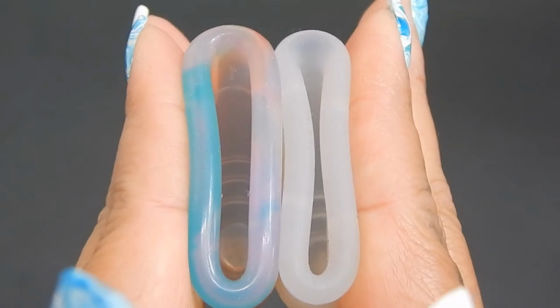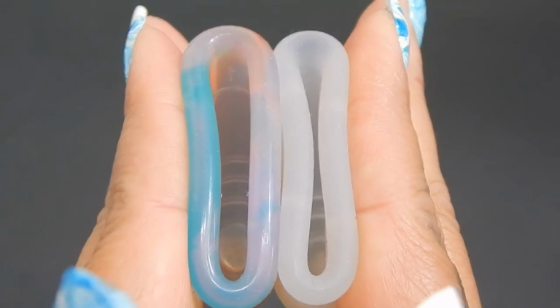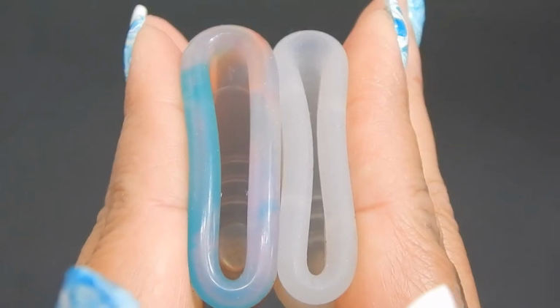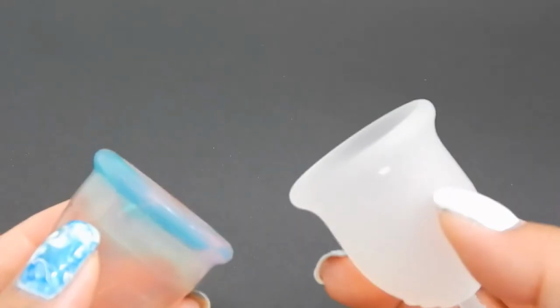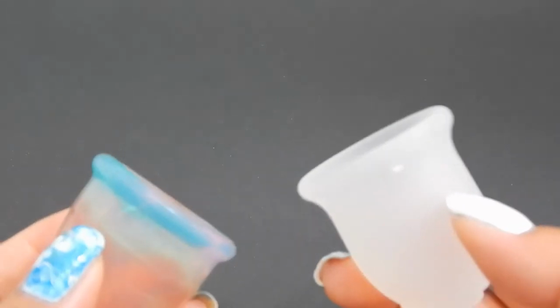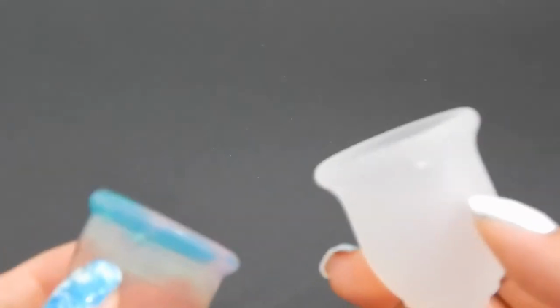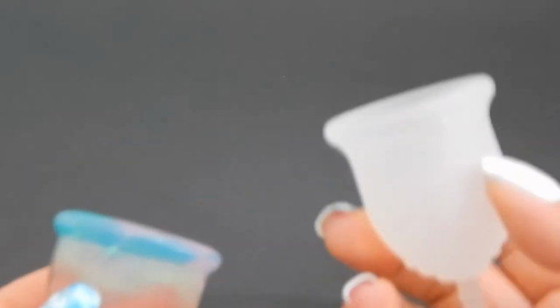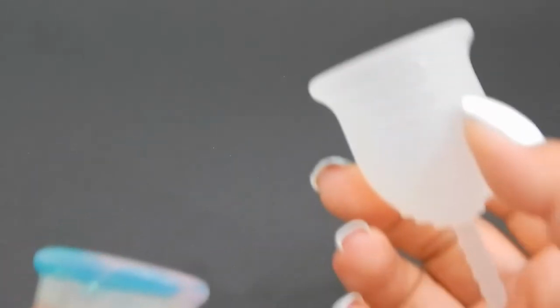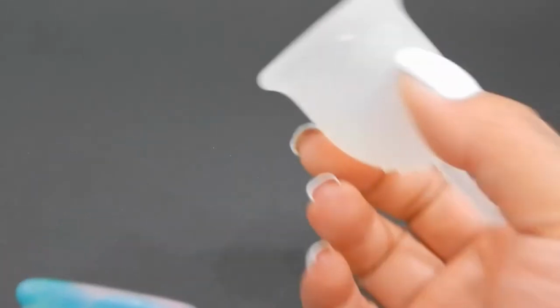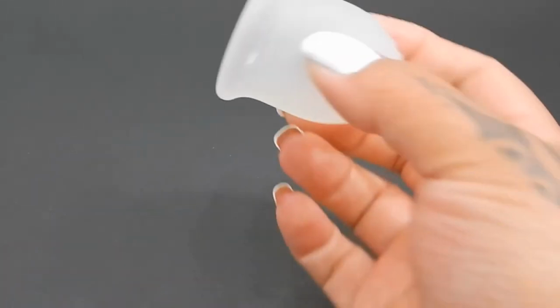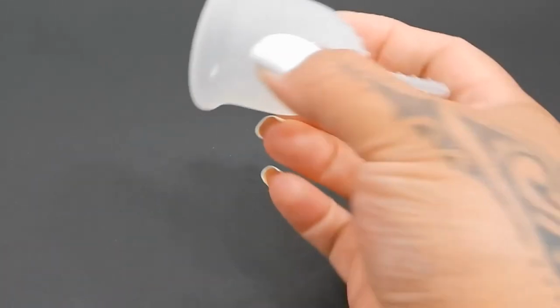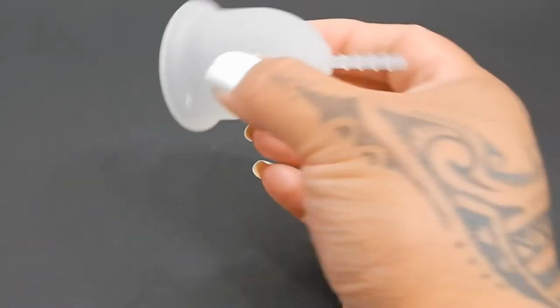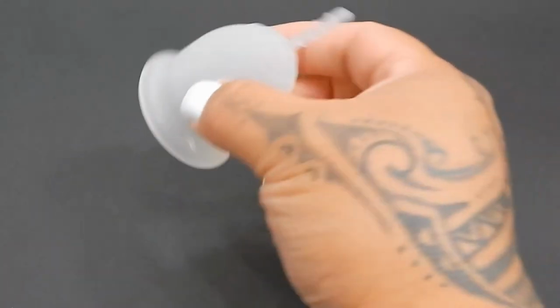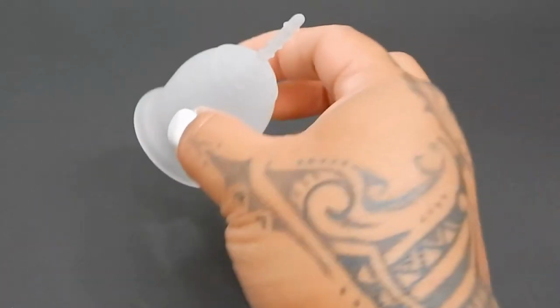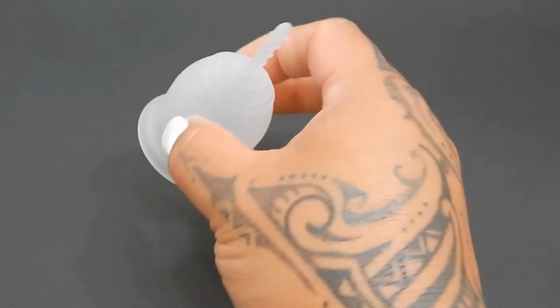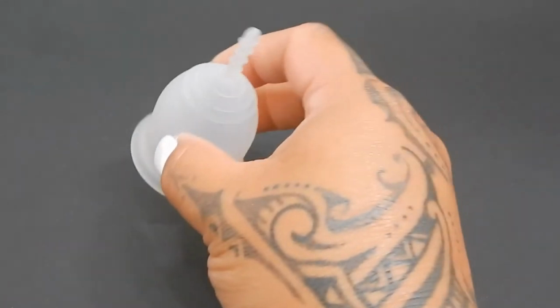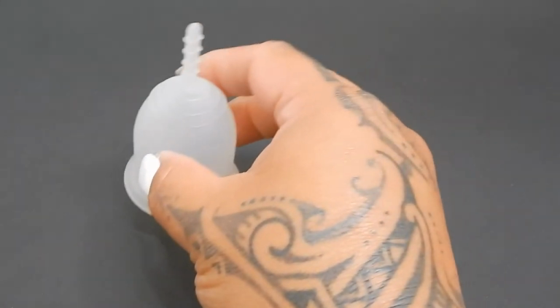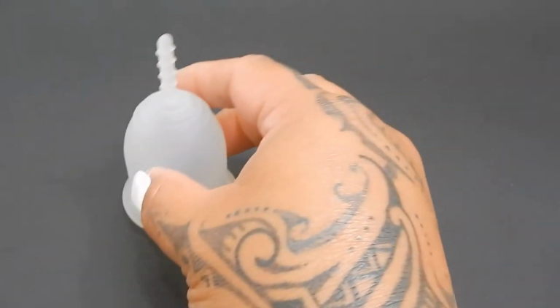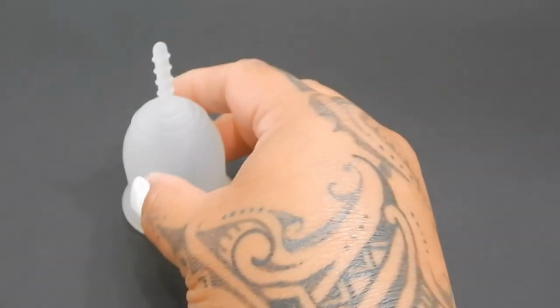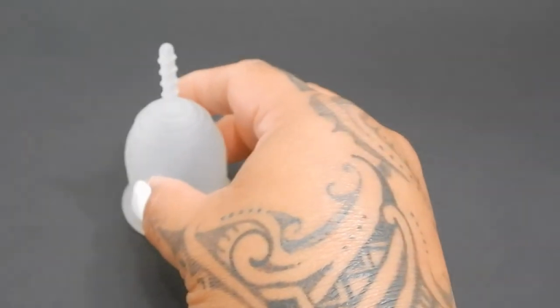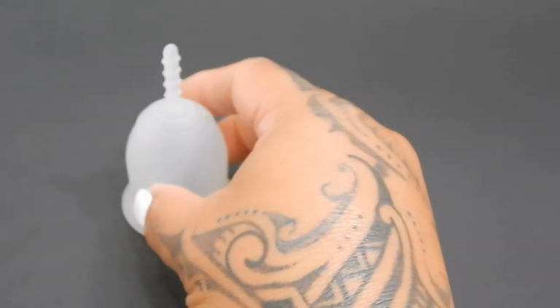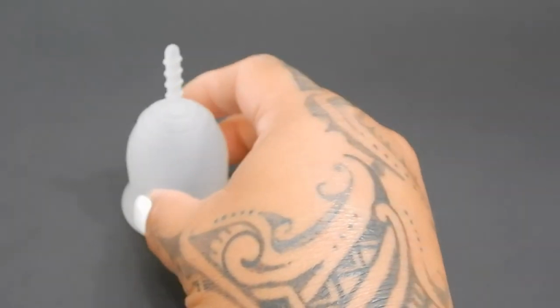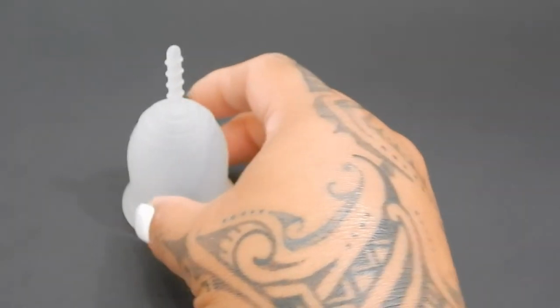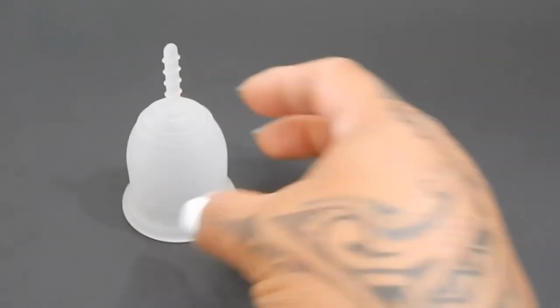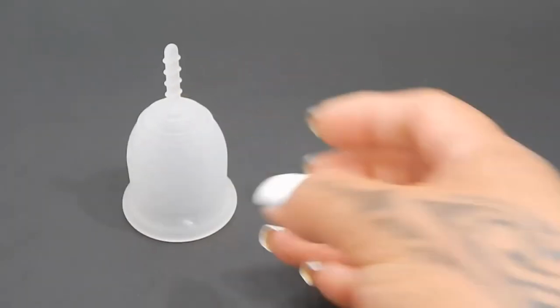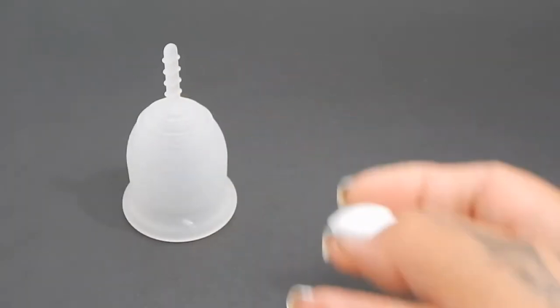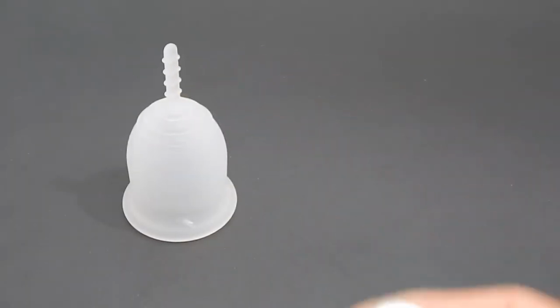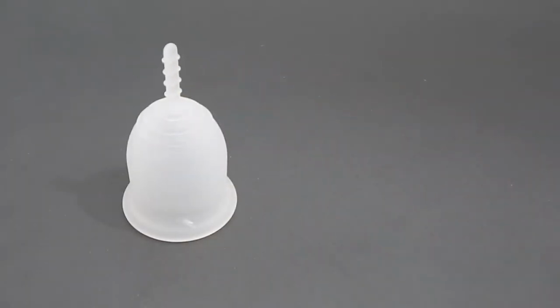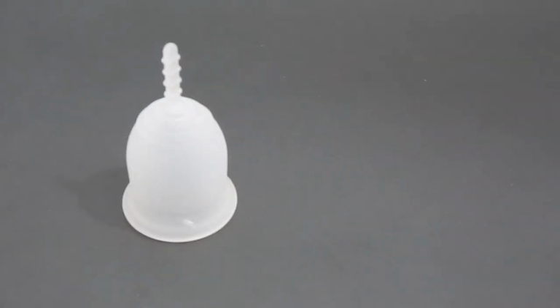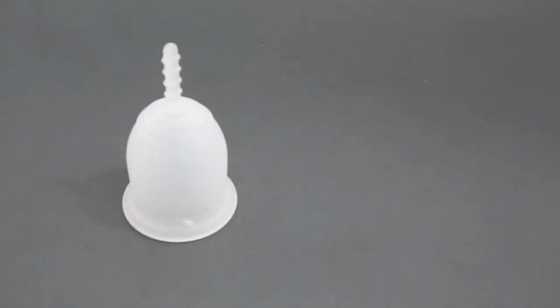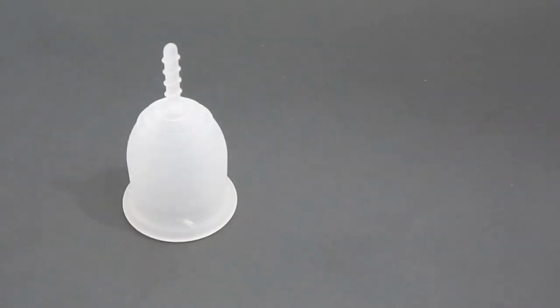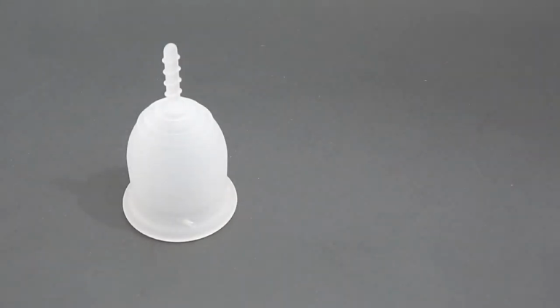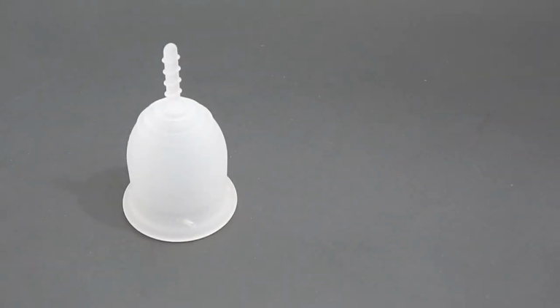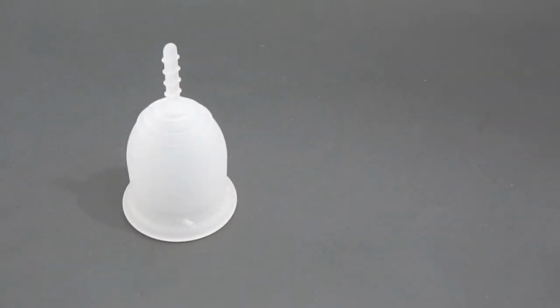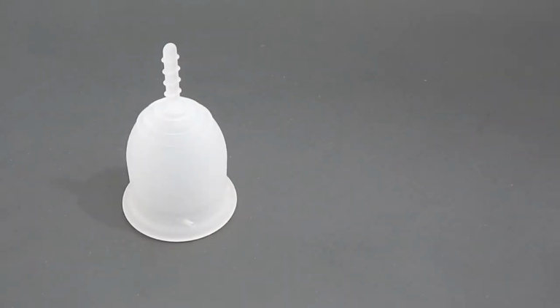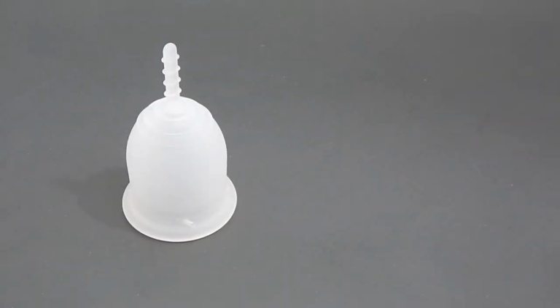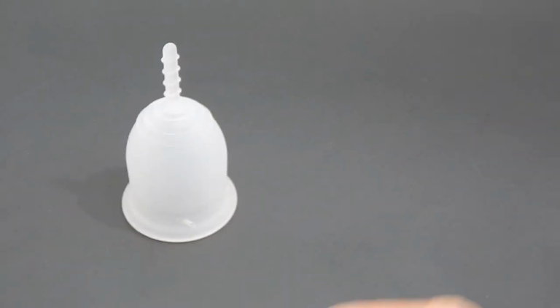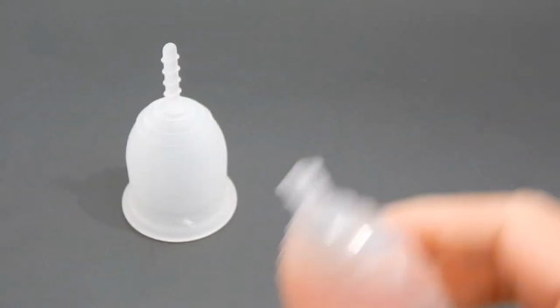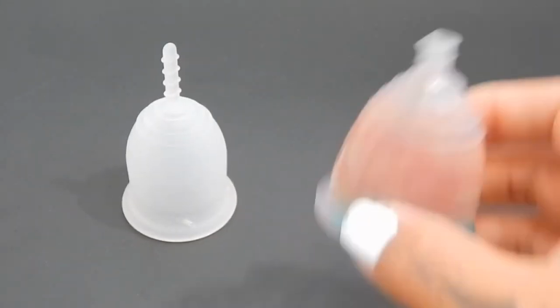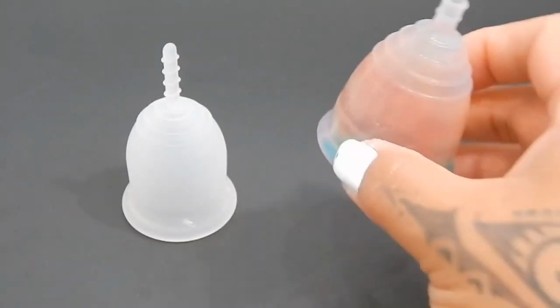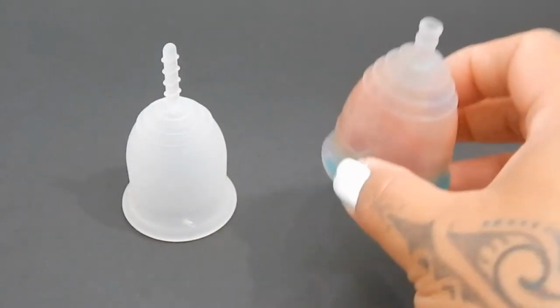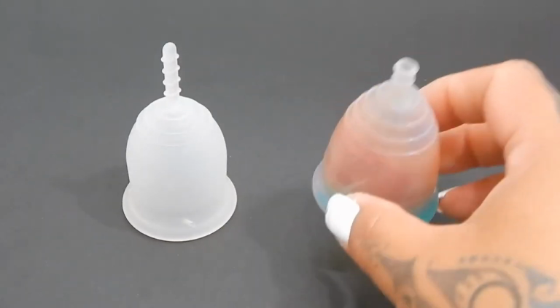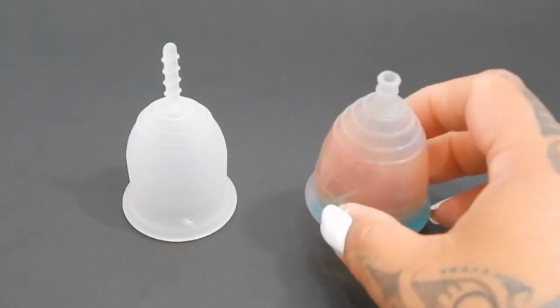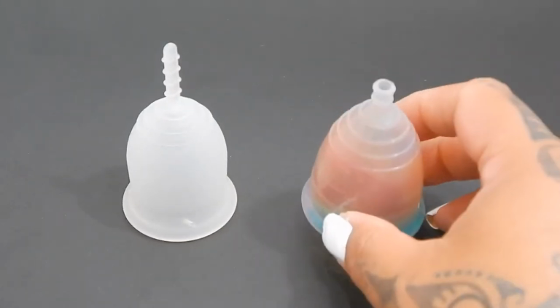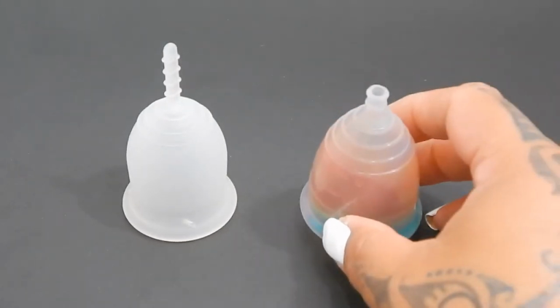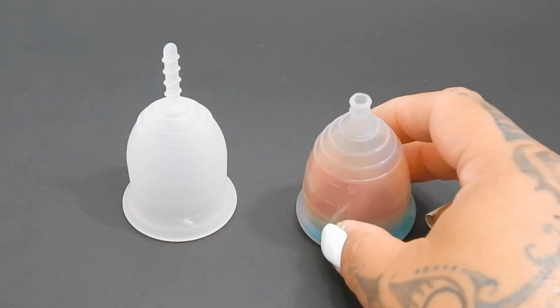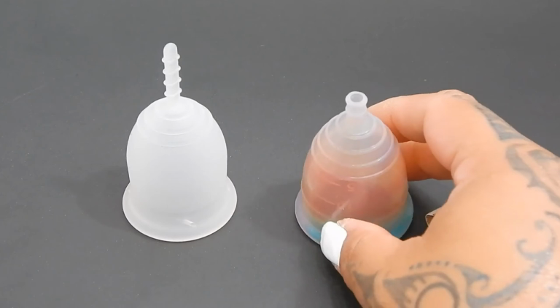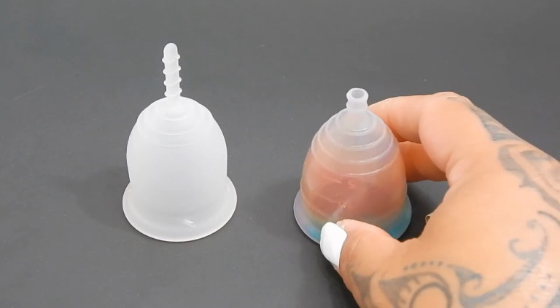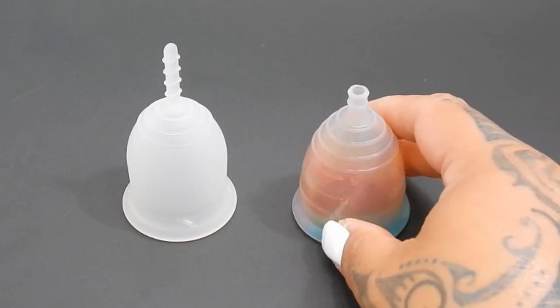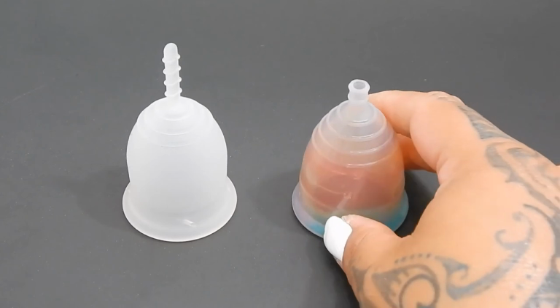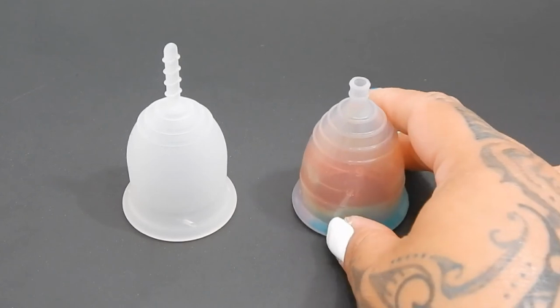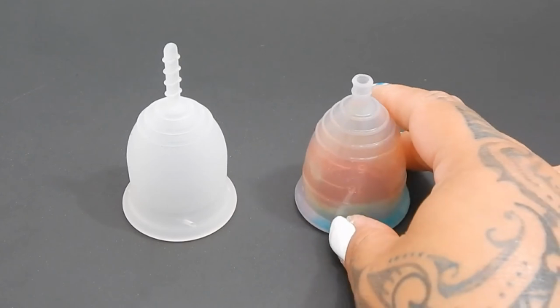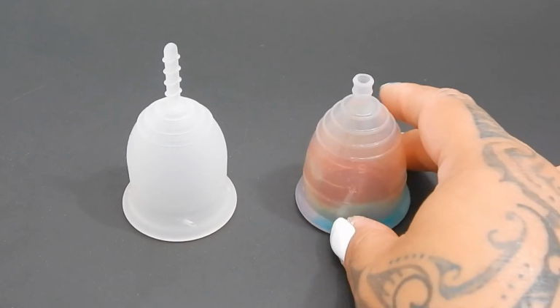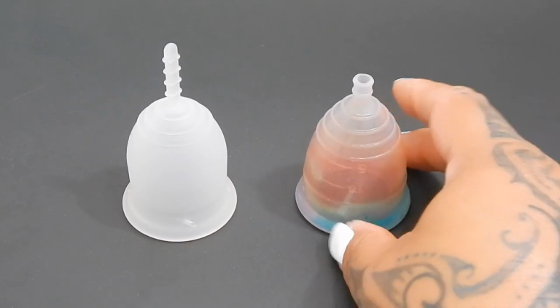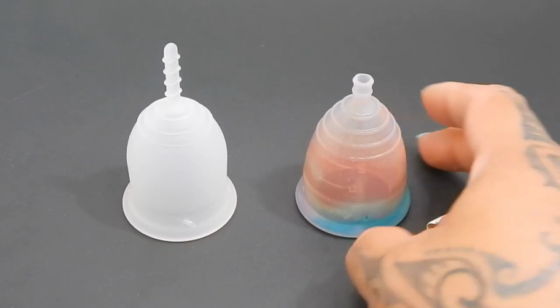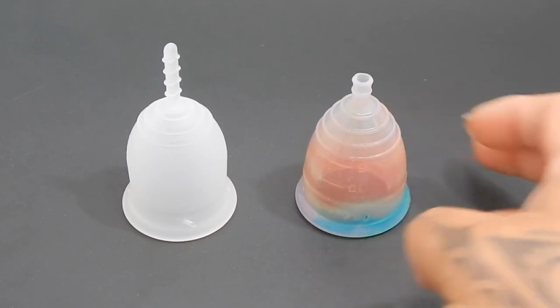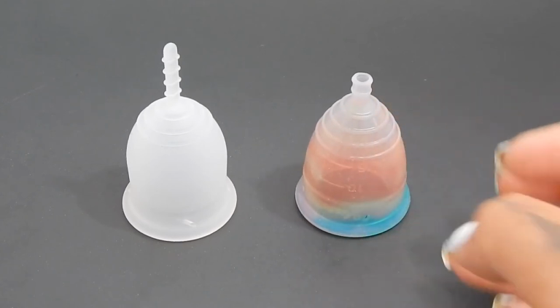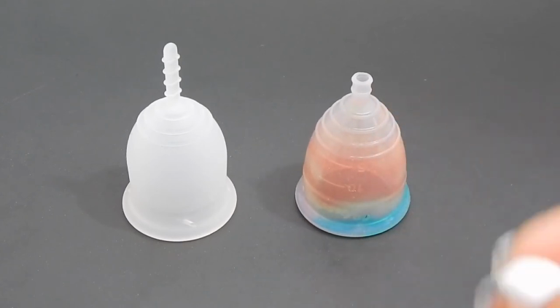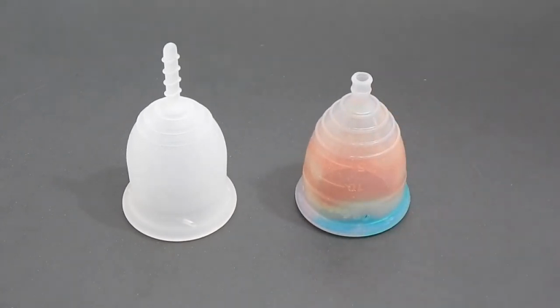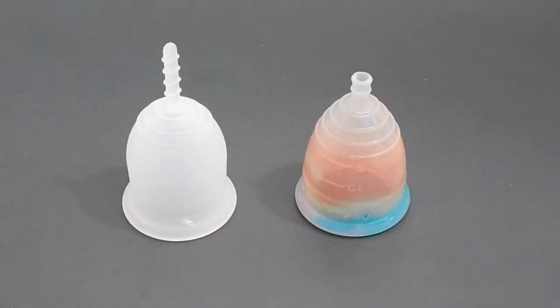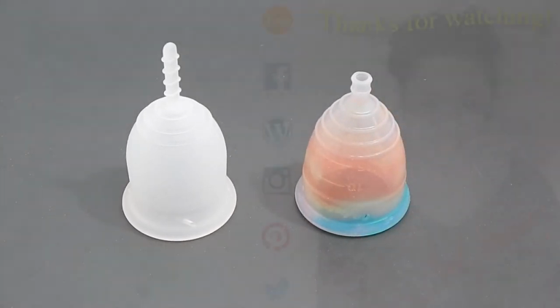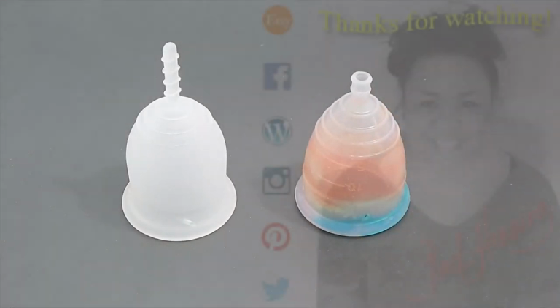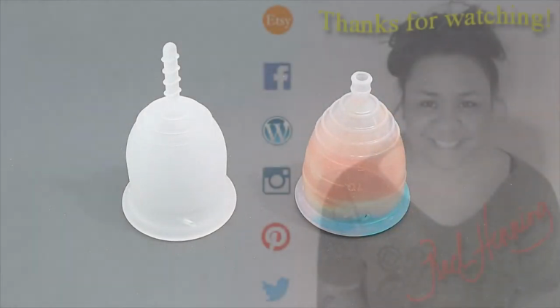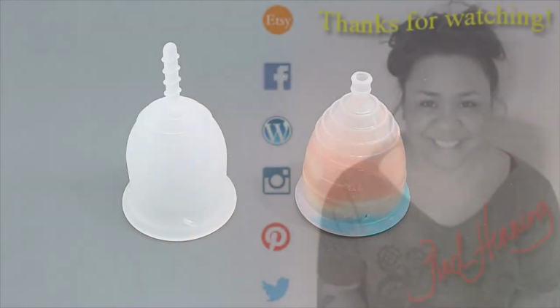And that was the small Lena in the sensitive version and the small Yuyuki in the rainbow version.